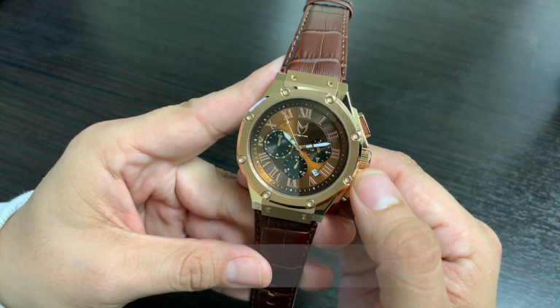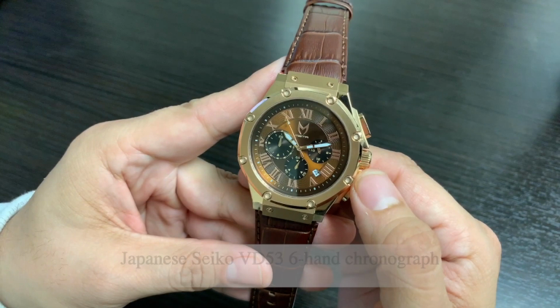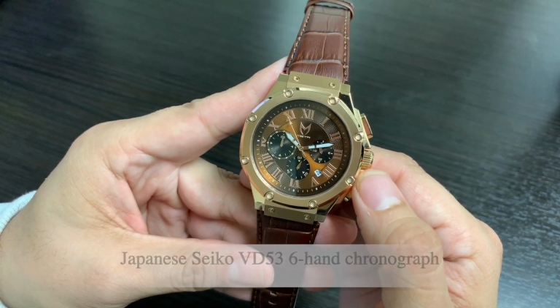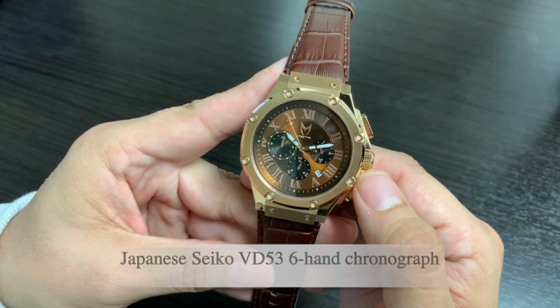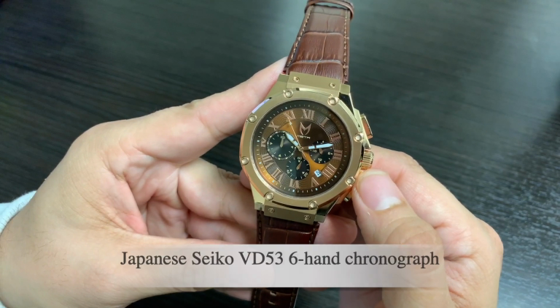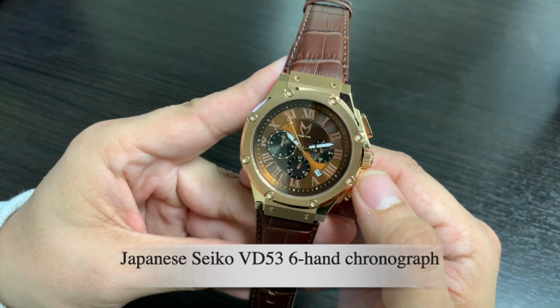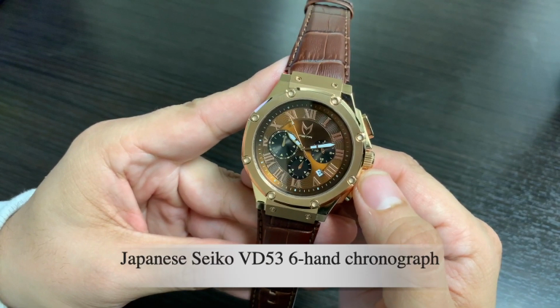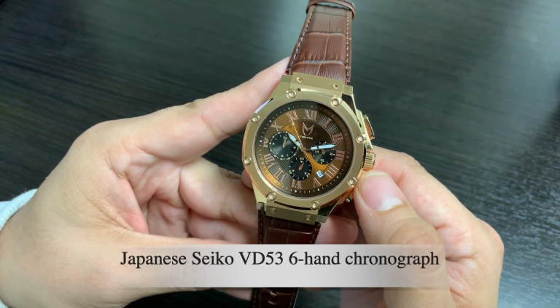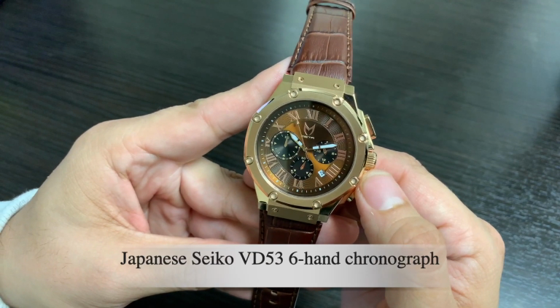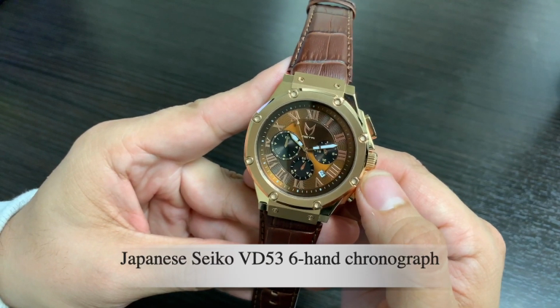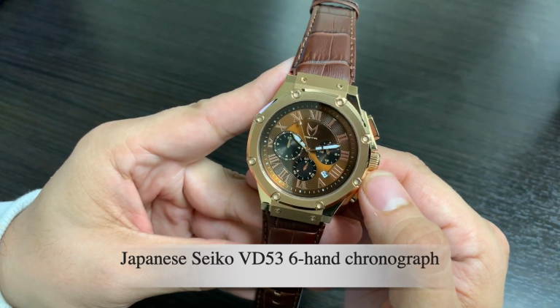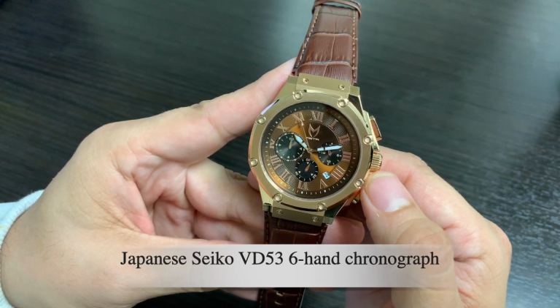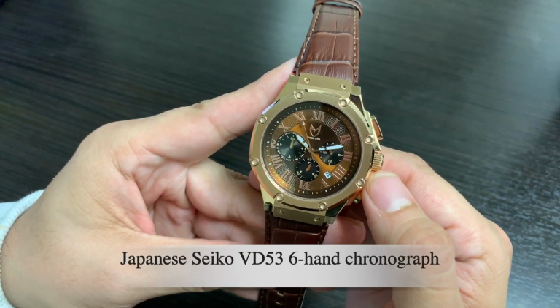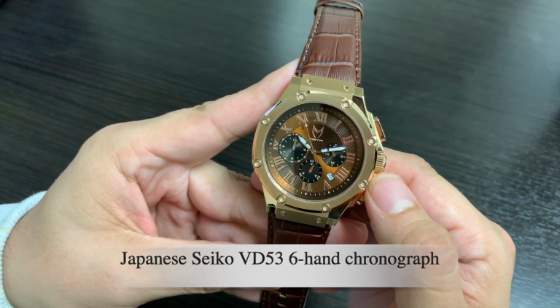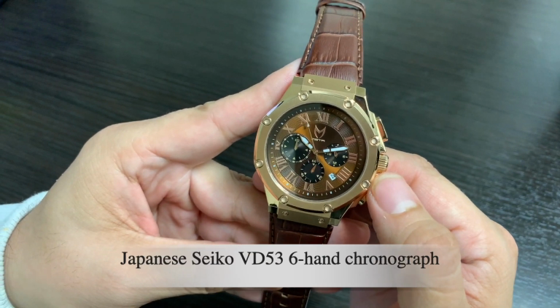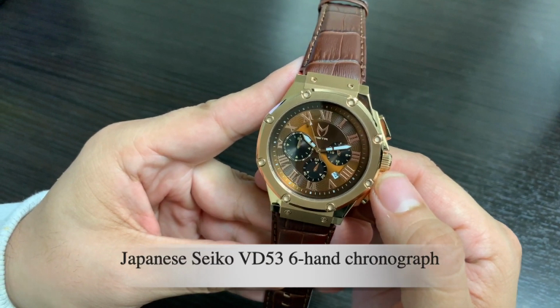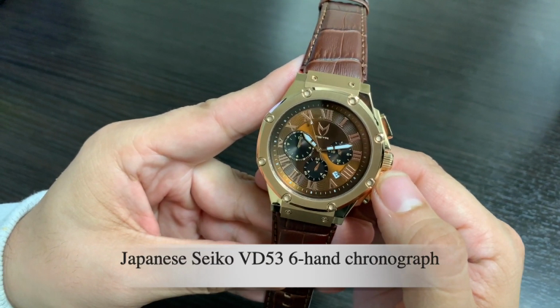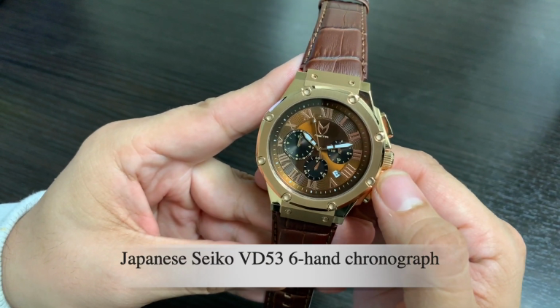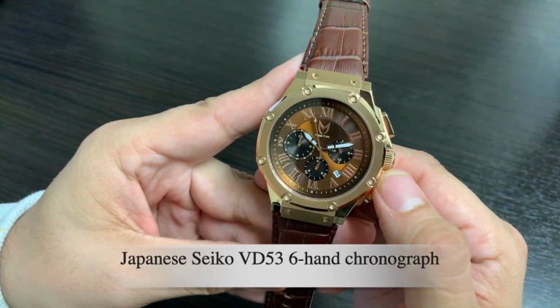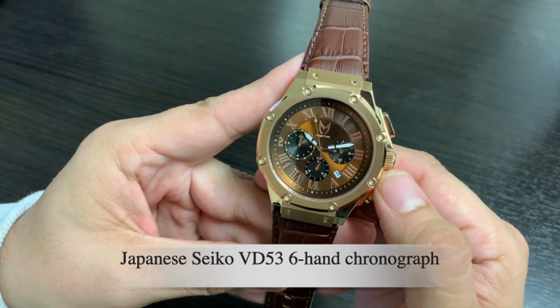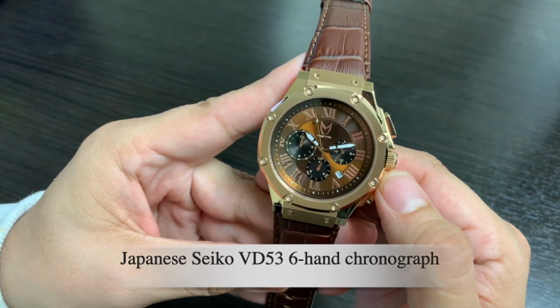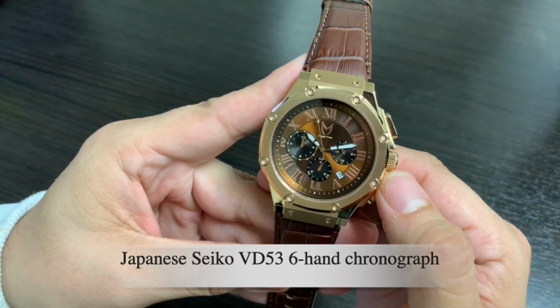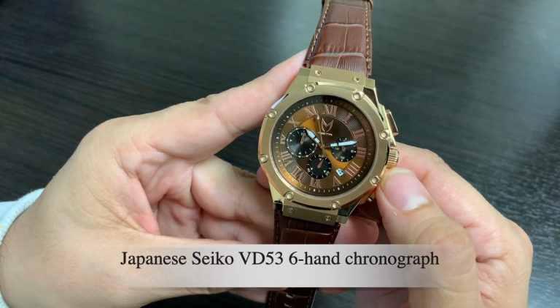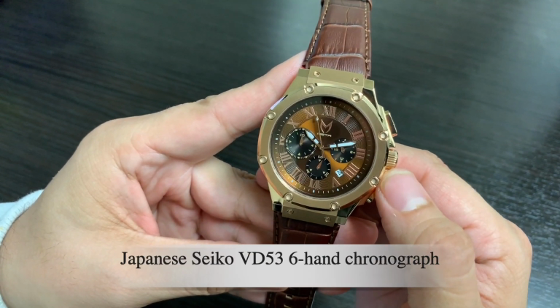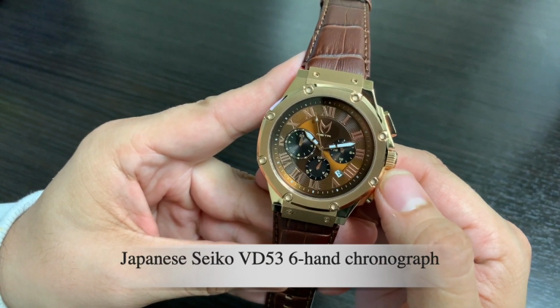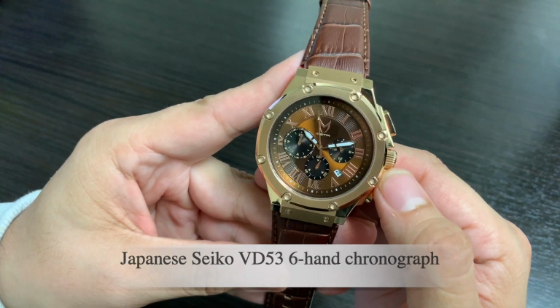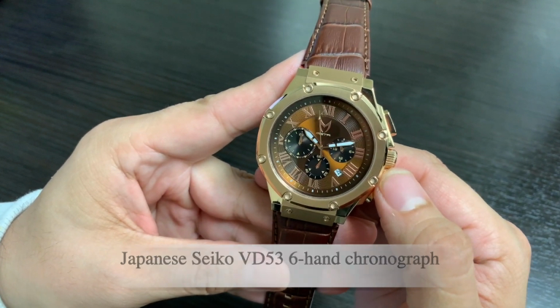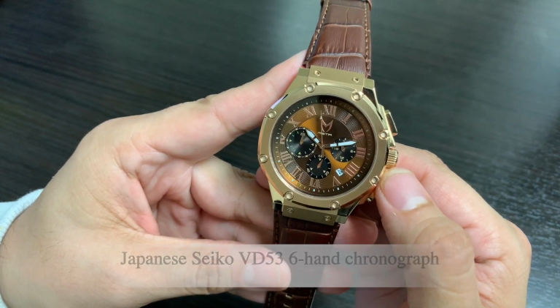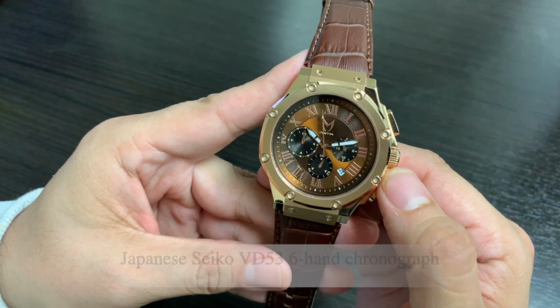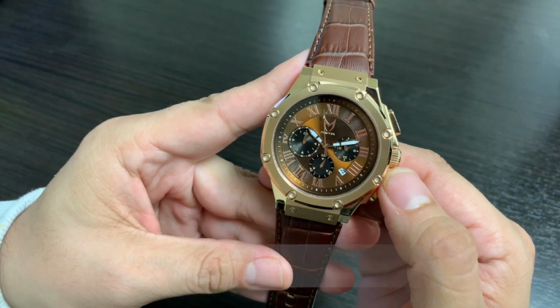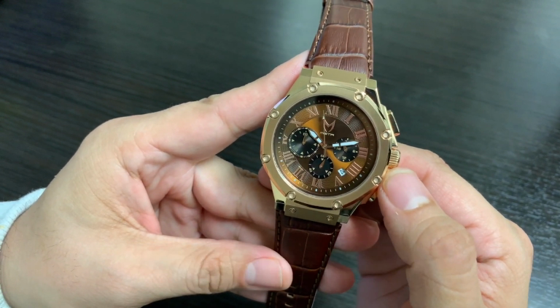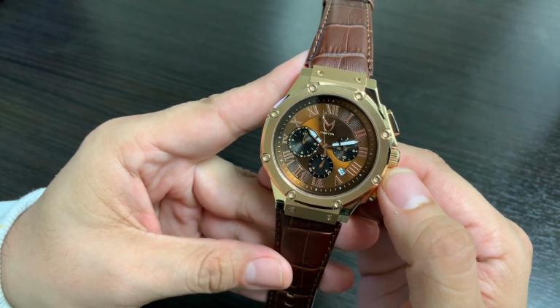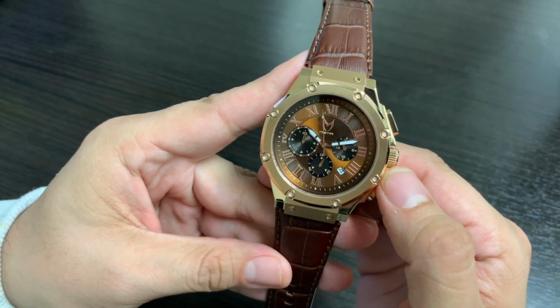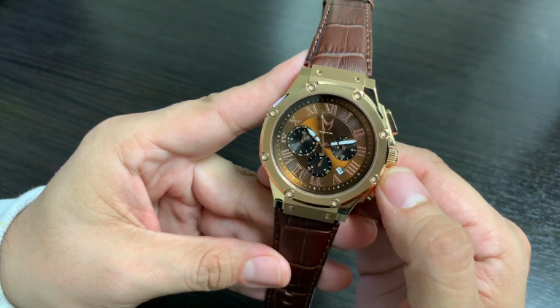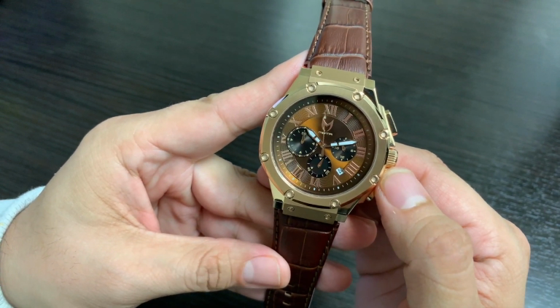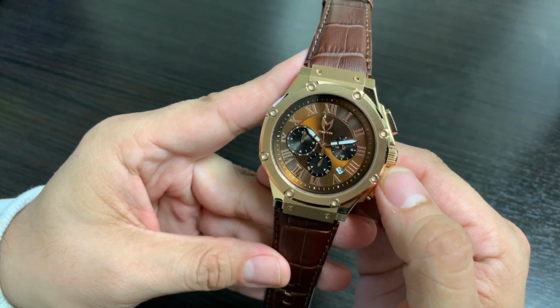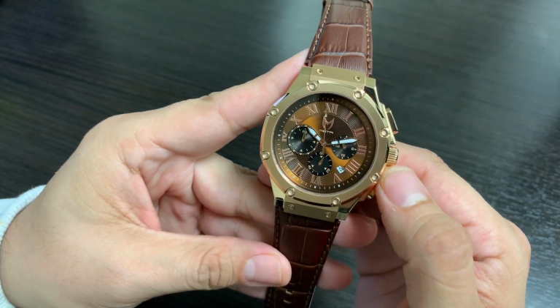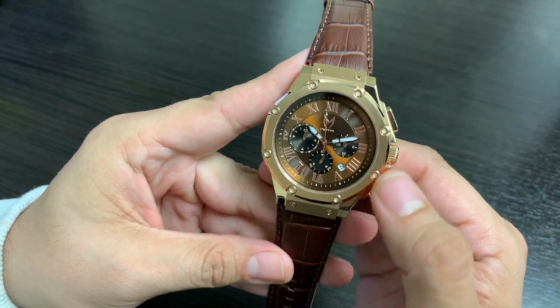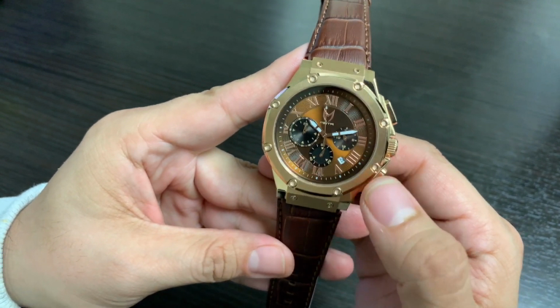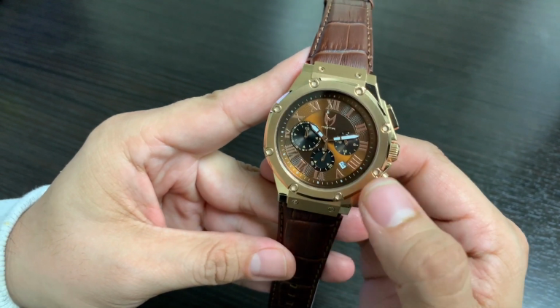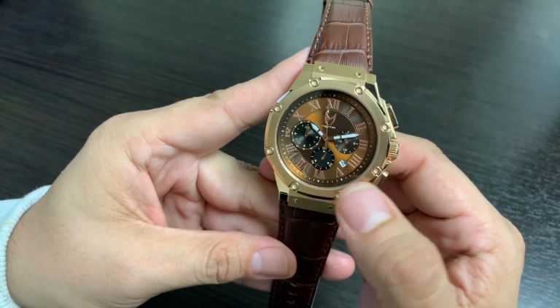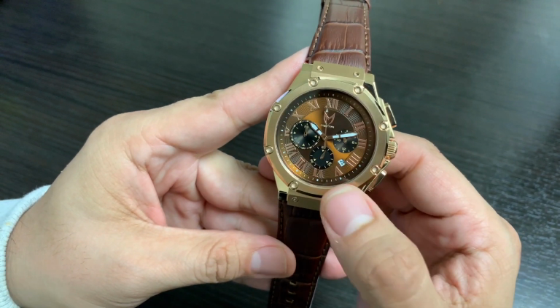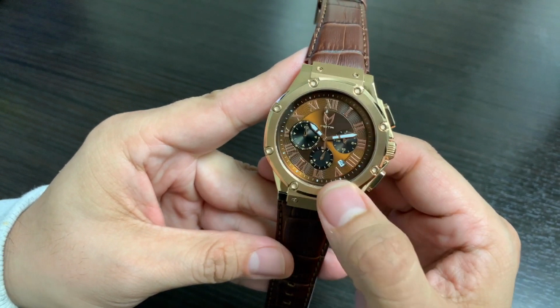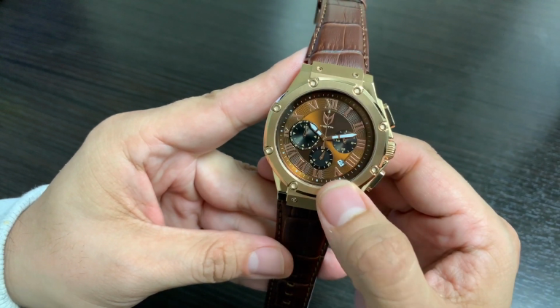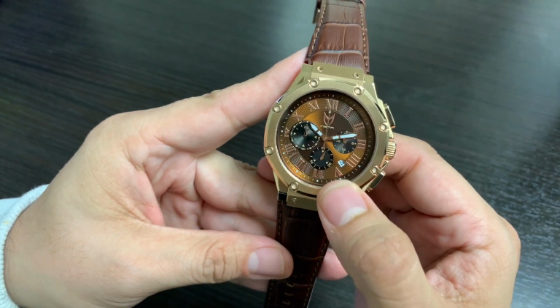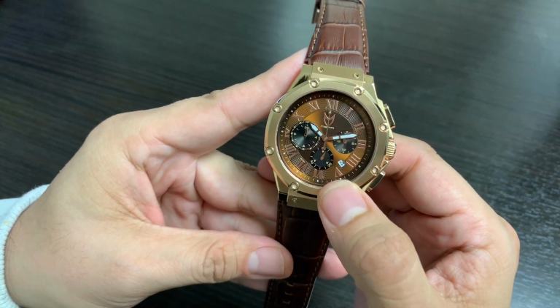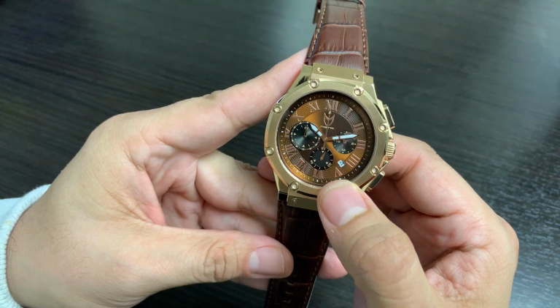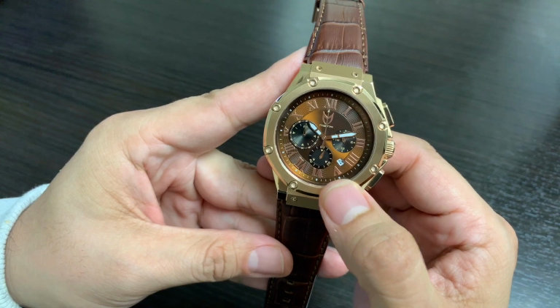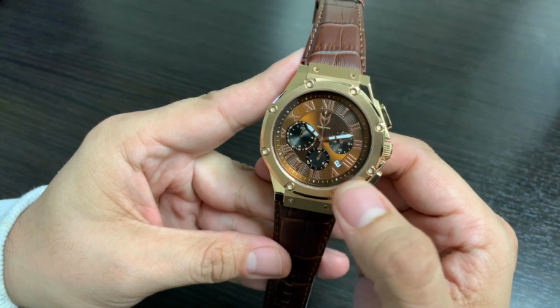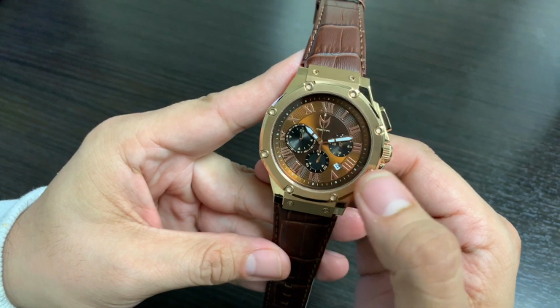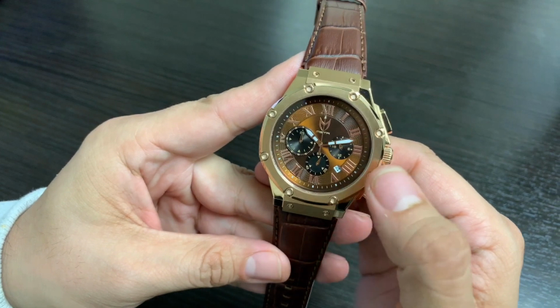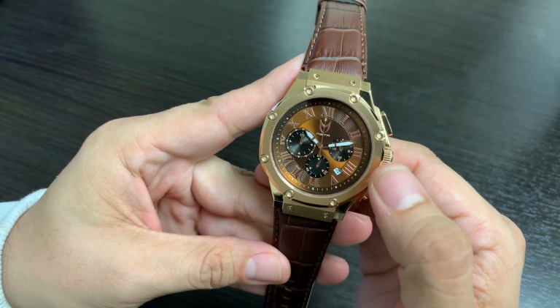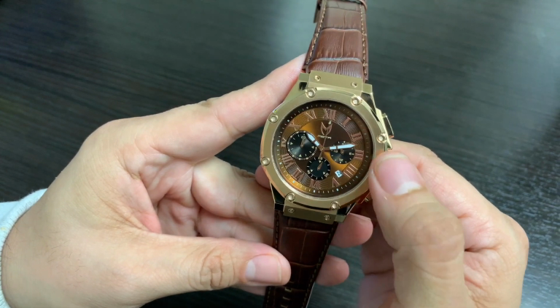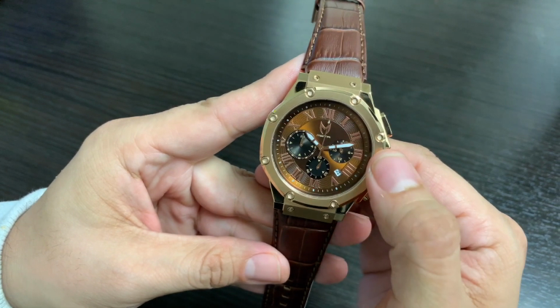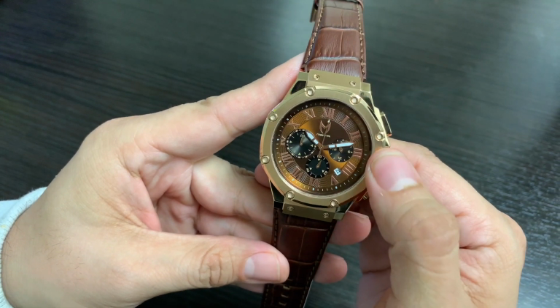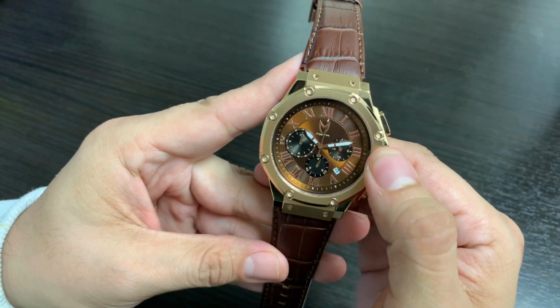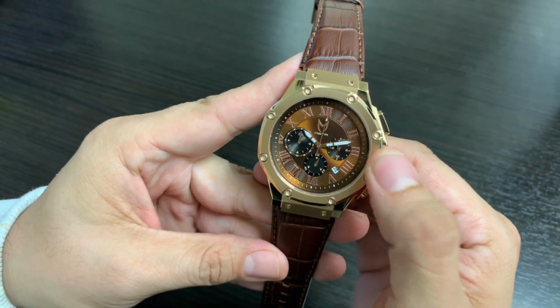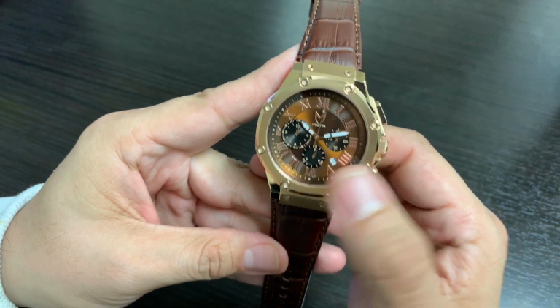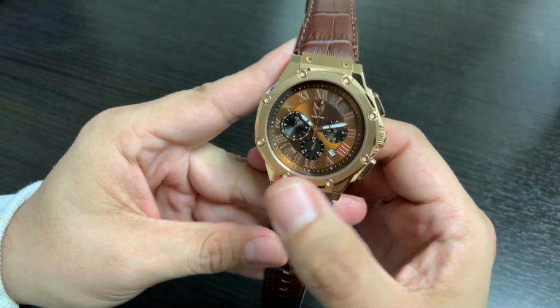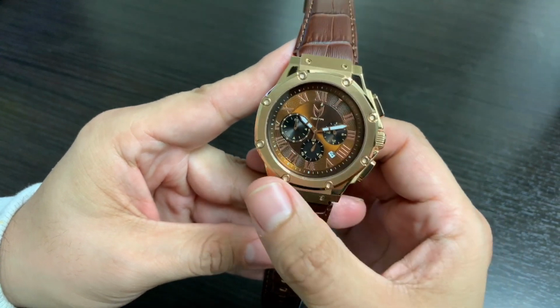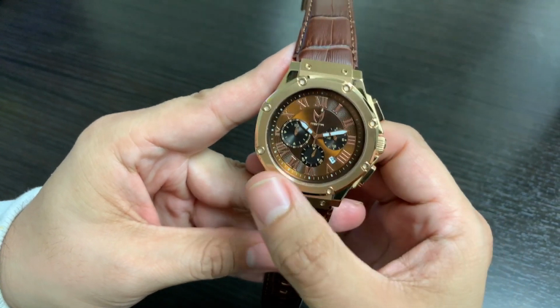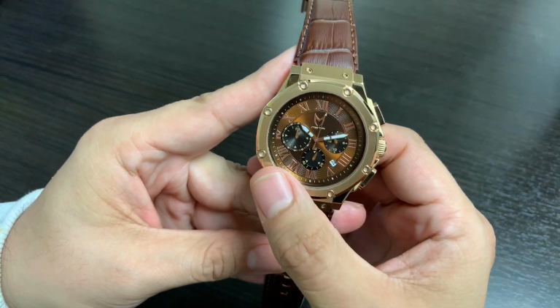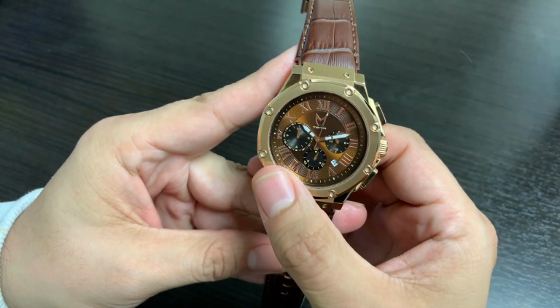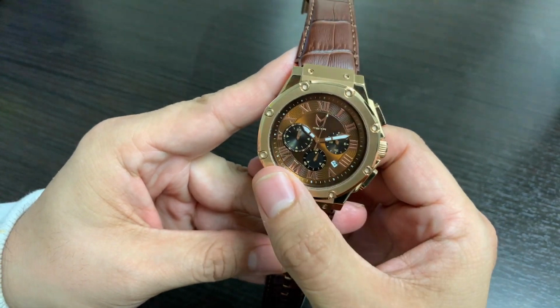The movement is a six-hand Japanese Seiko VD53 chronograph that features a date window, 24-hour clock, and timer.